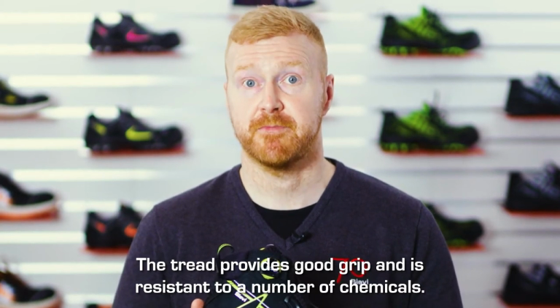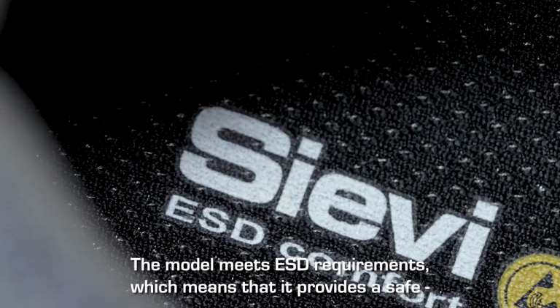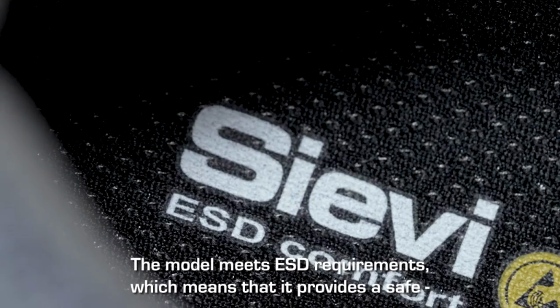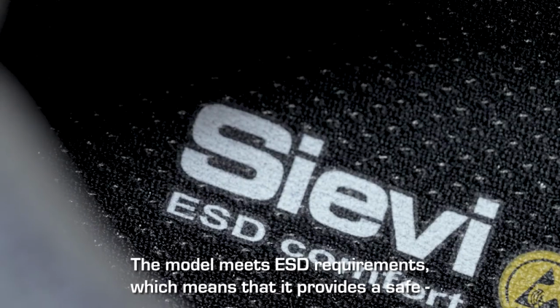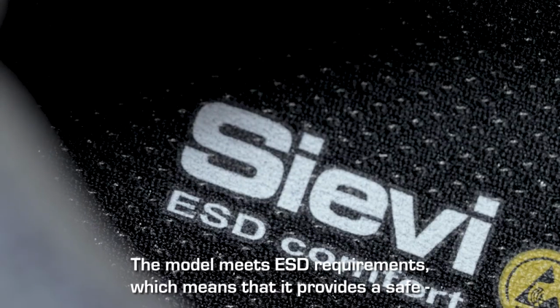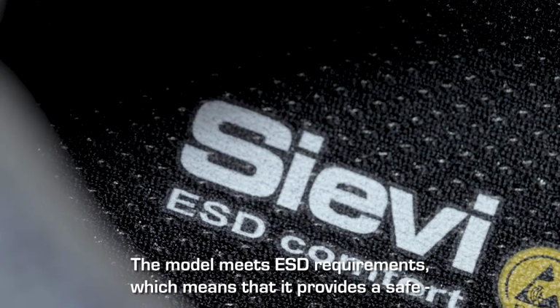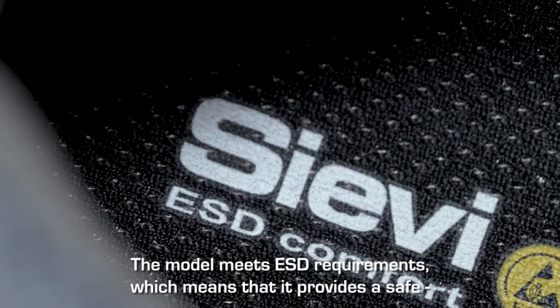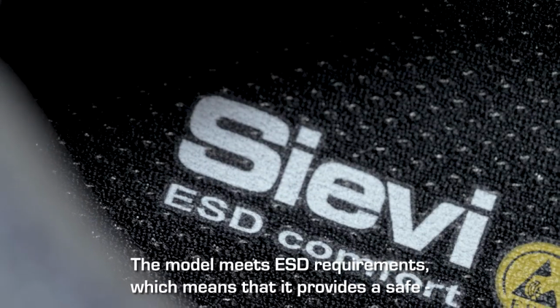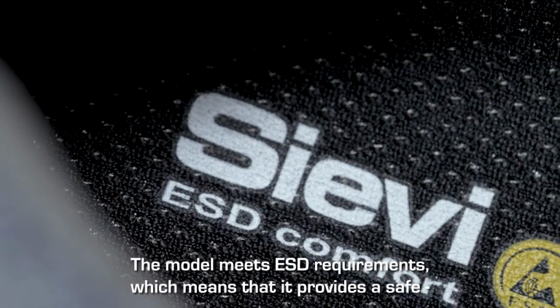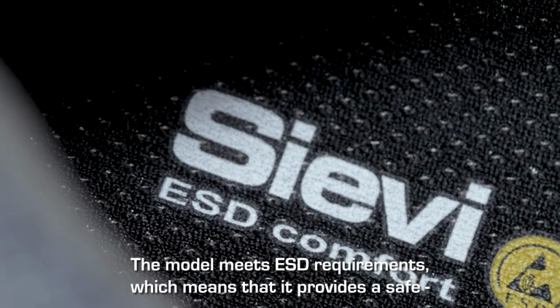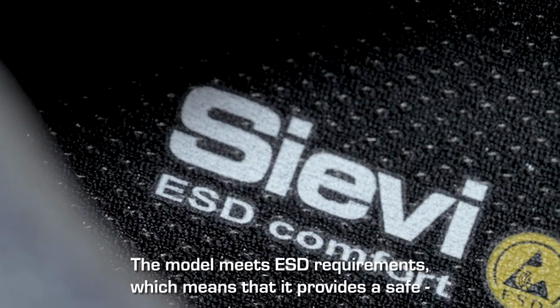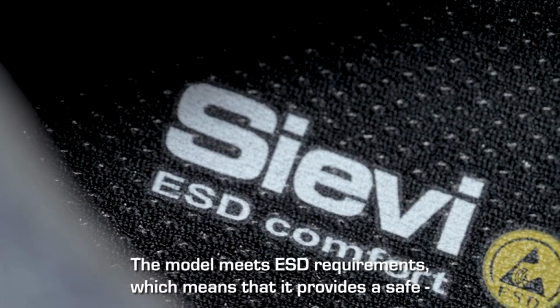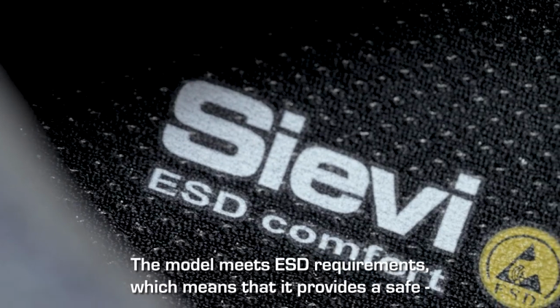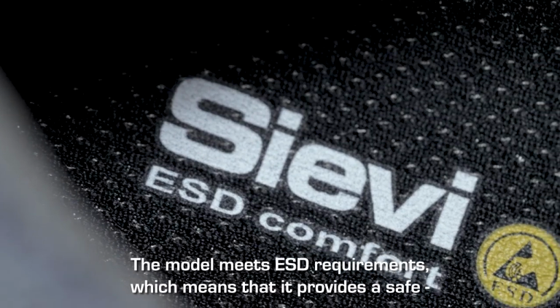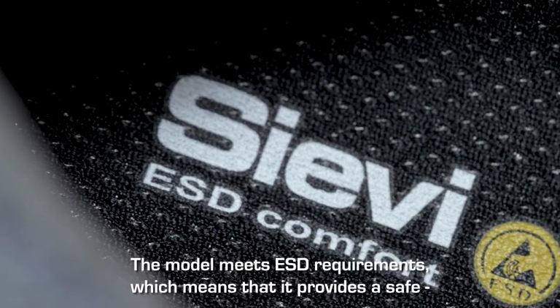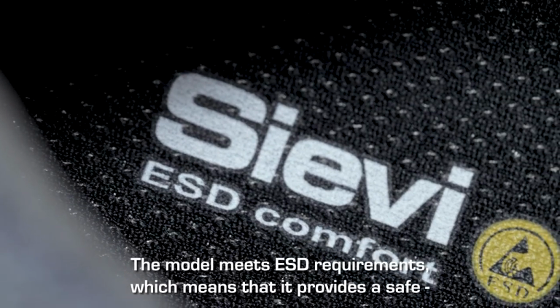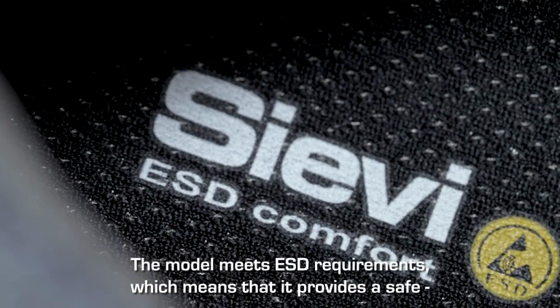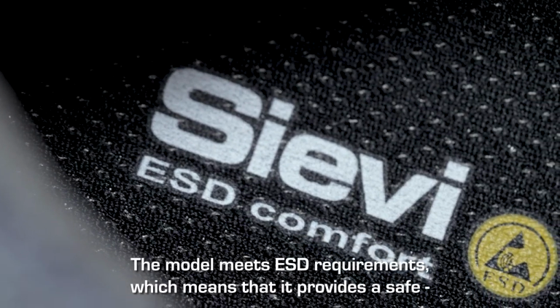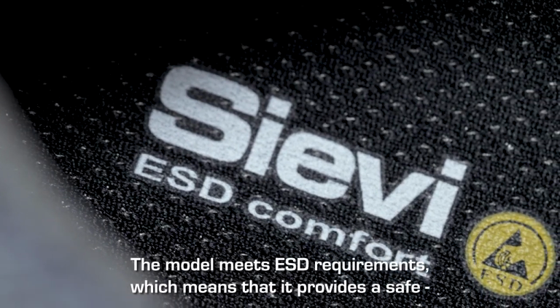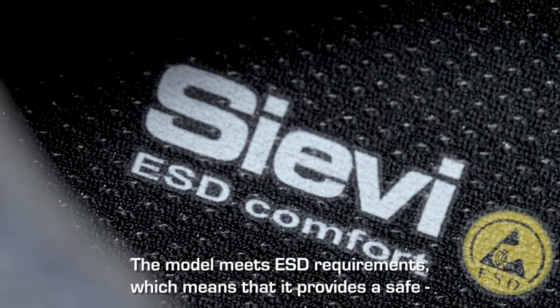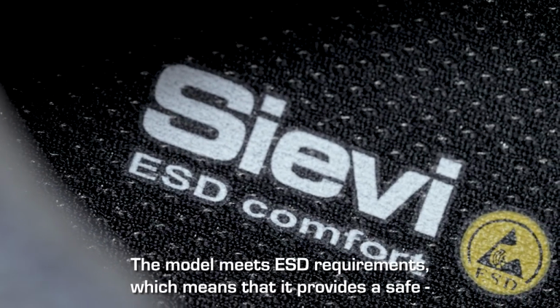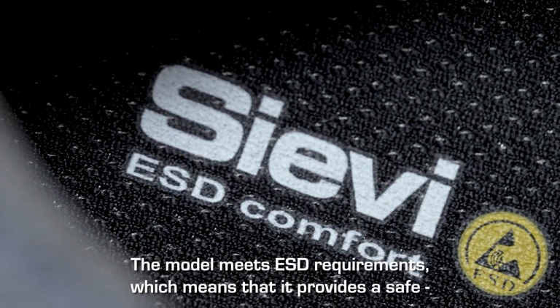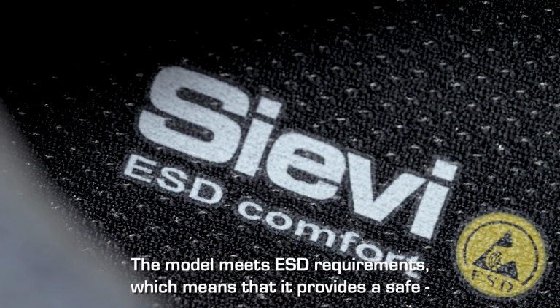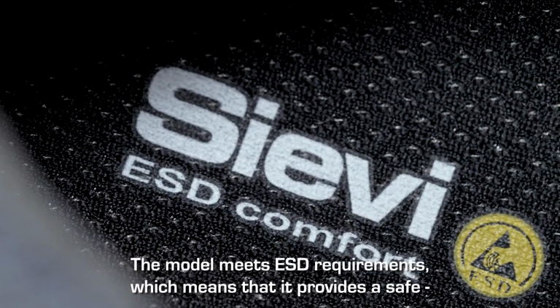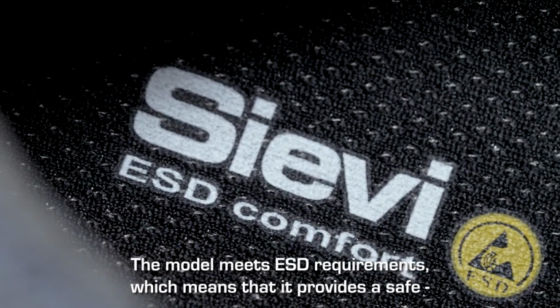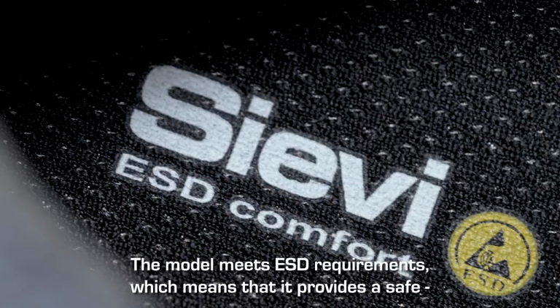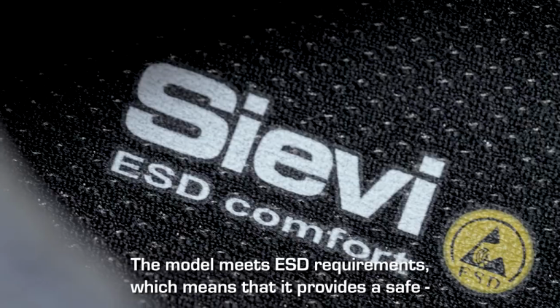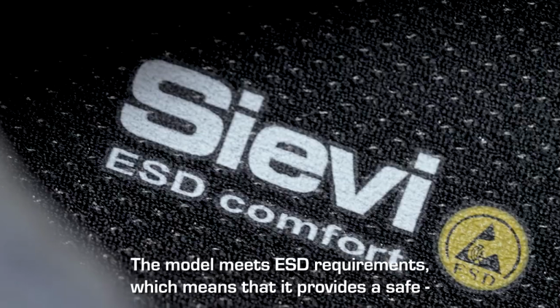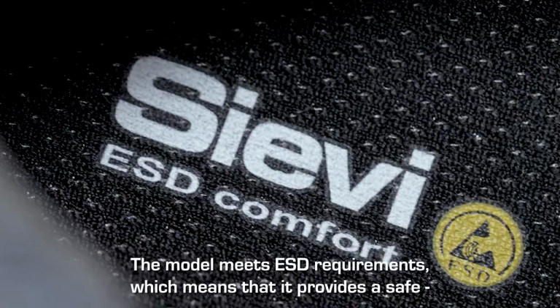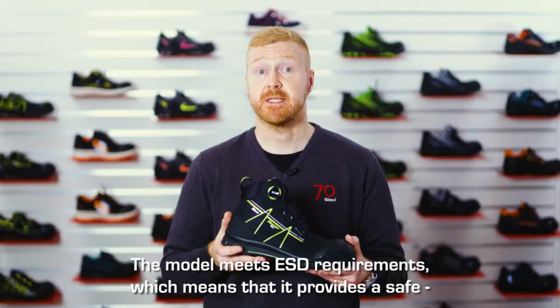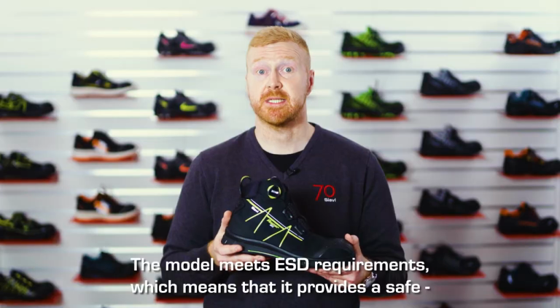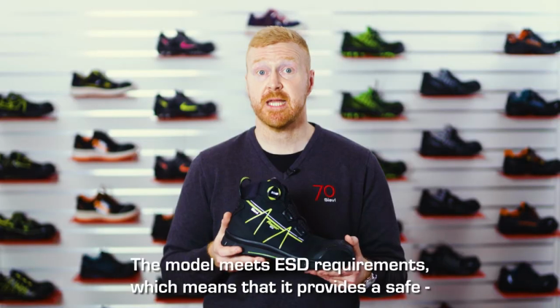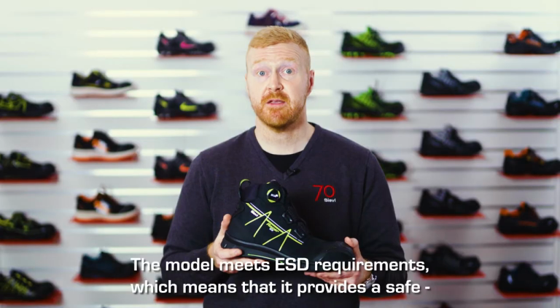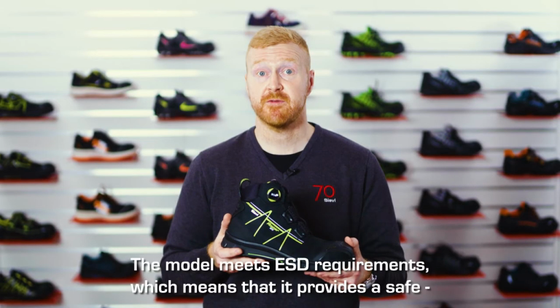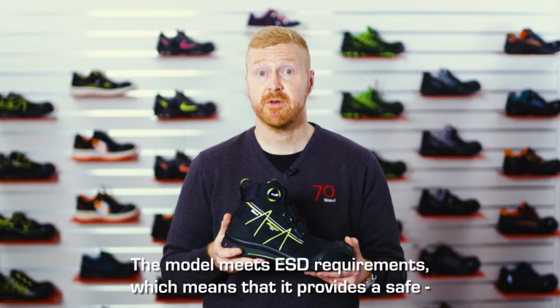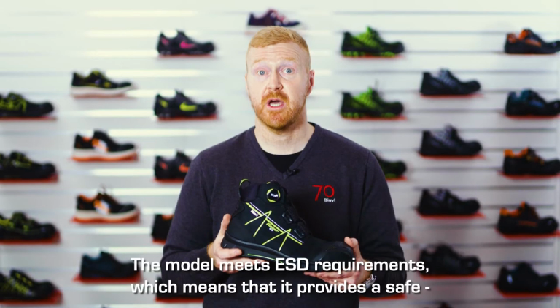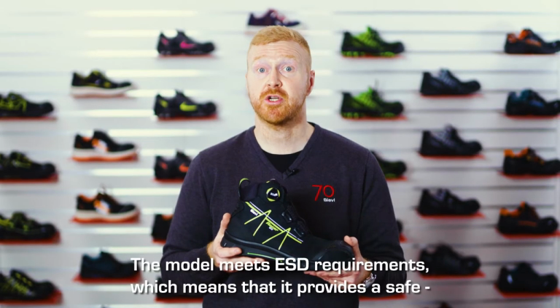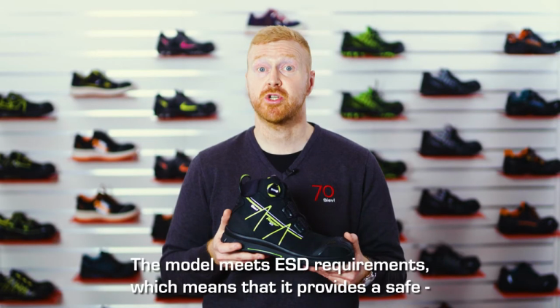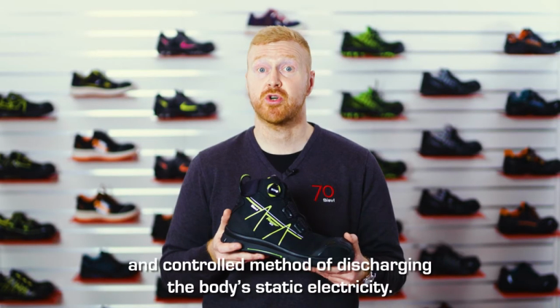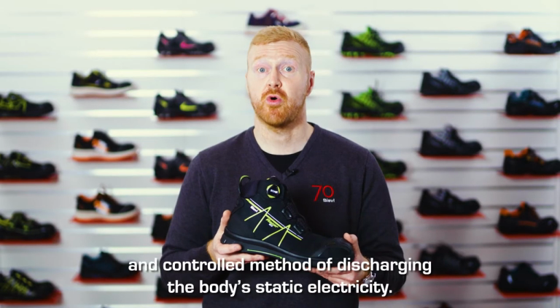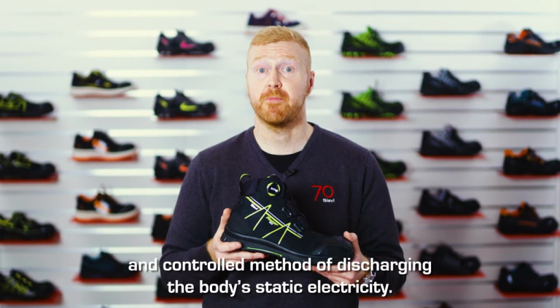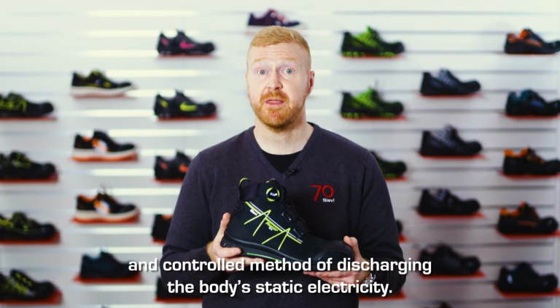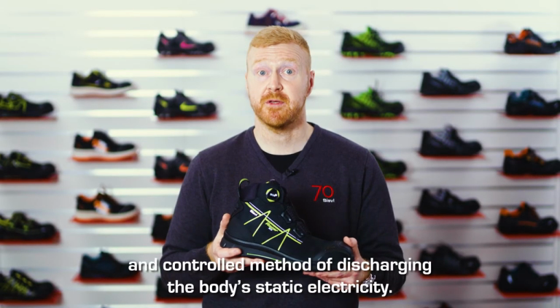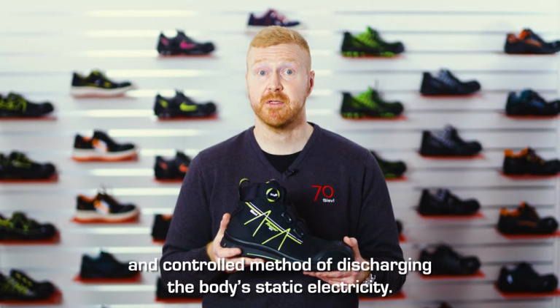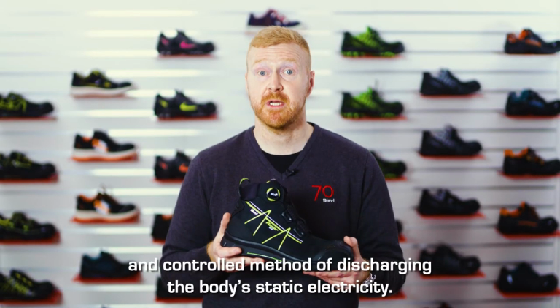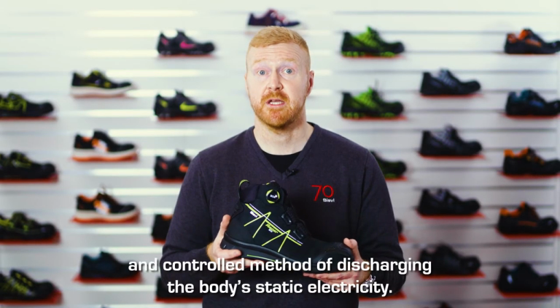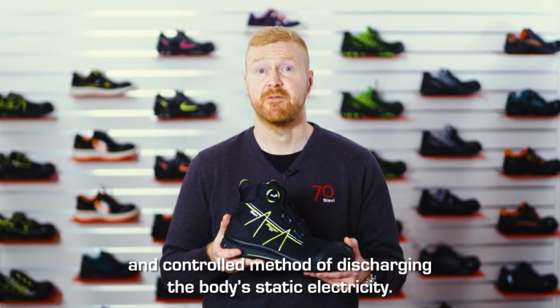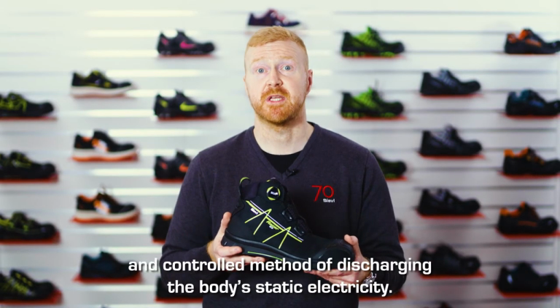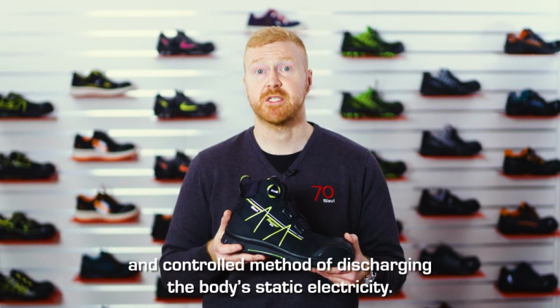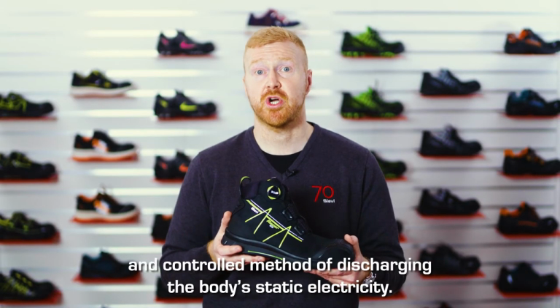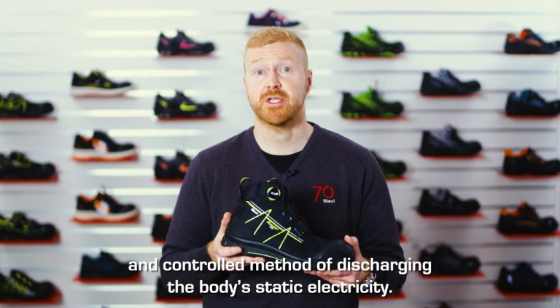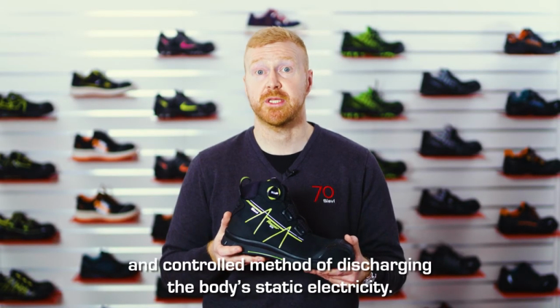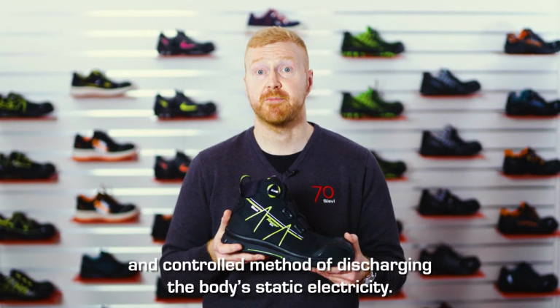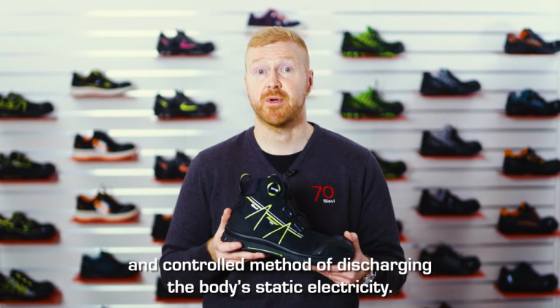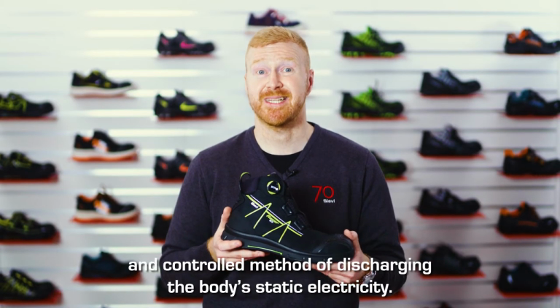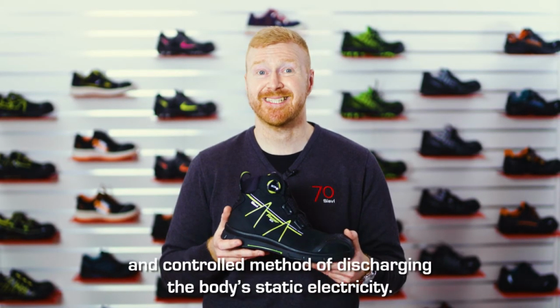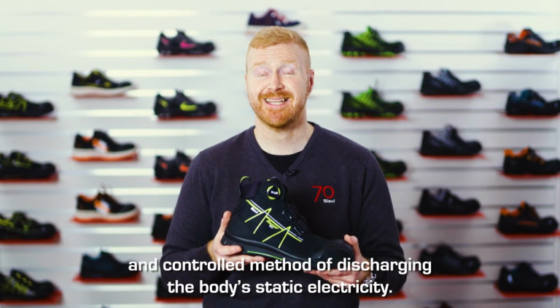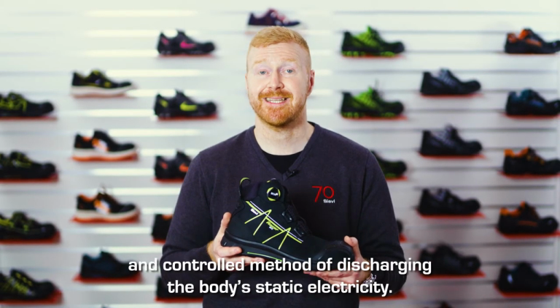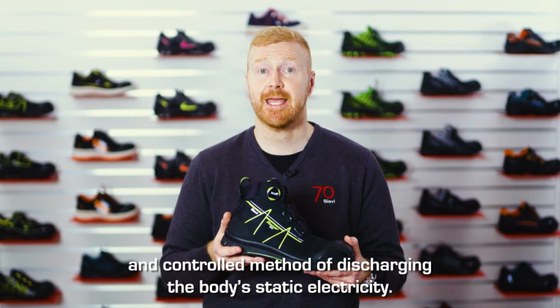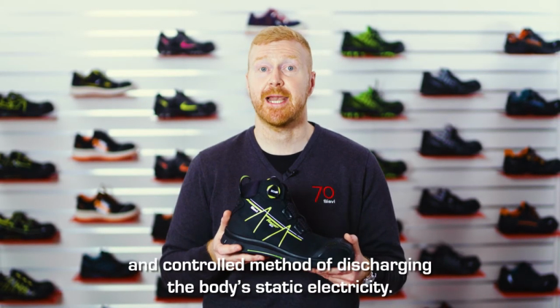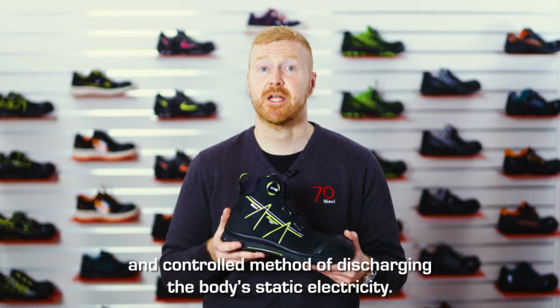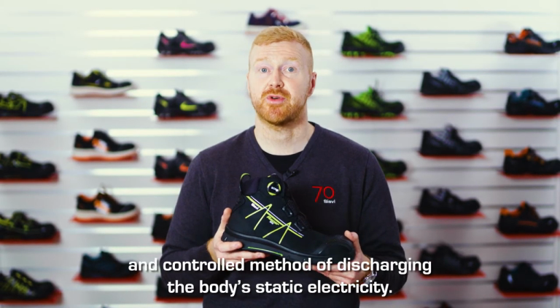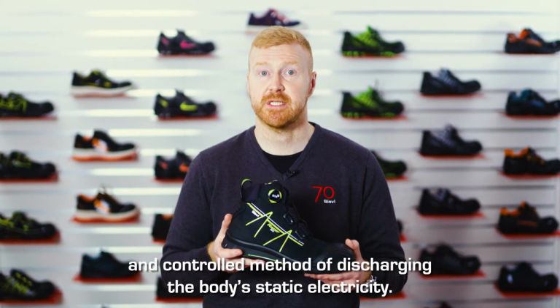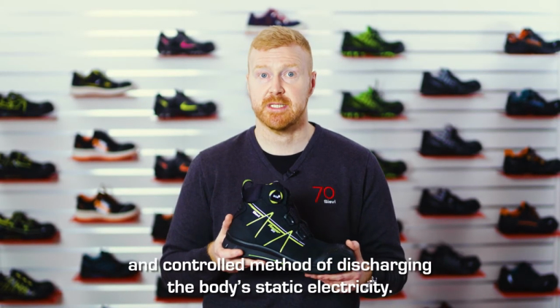The model meets ESD requirements, which means that it provides a safe and controlled method of discharging the body's static electricity.